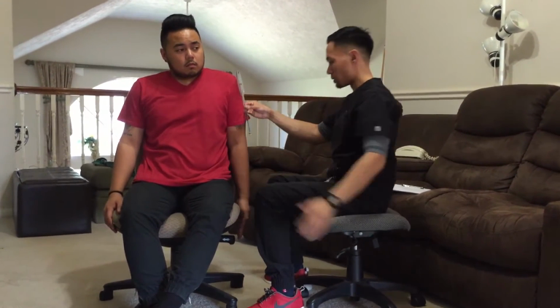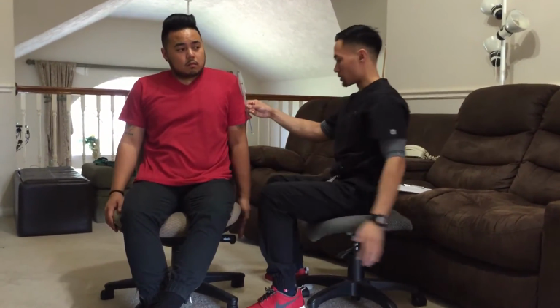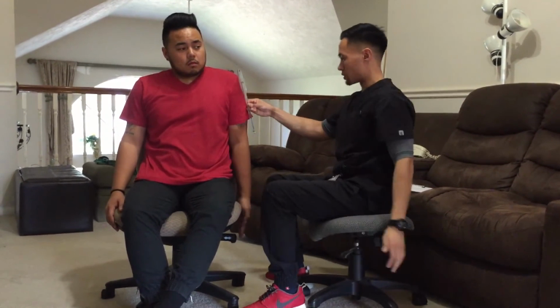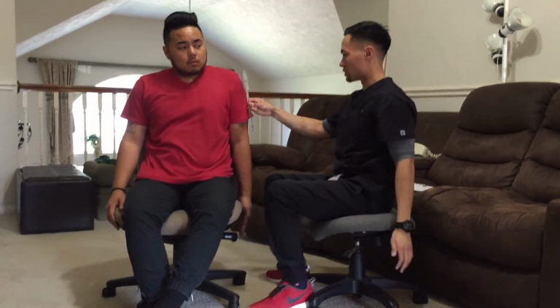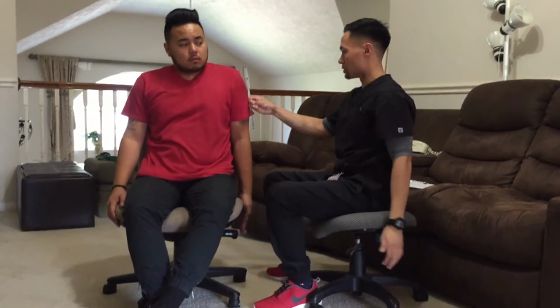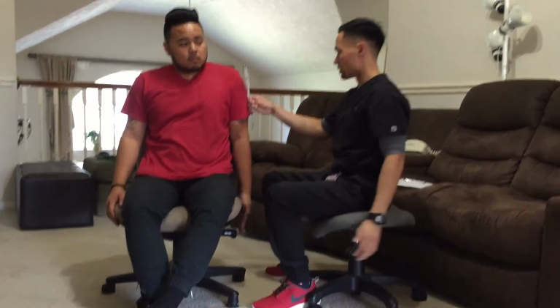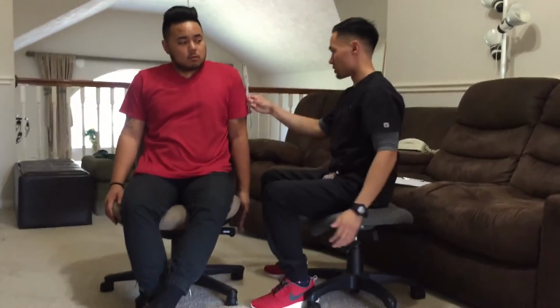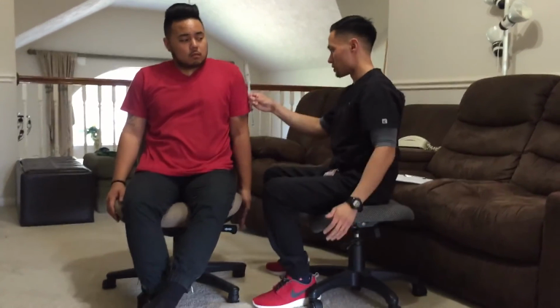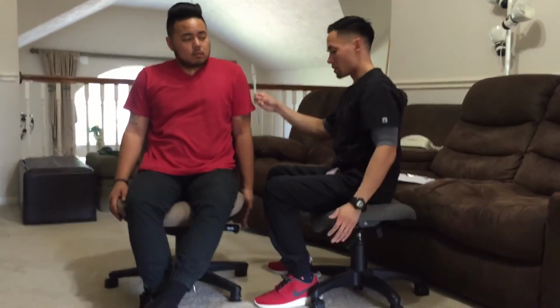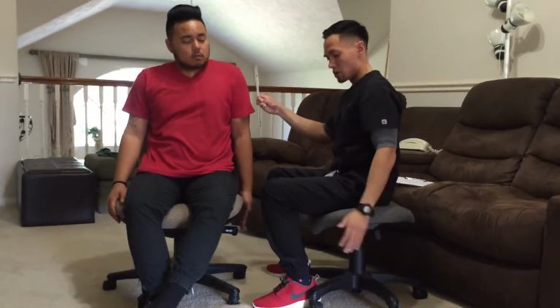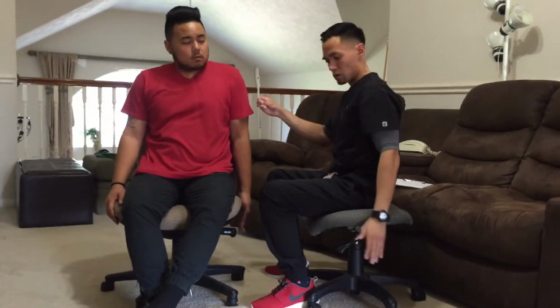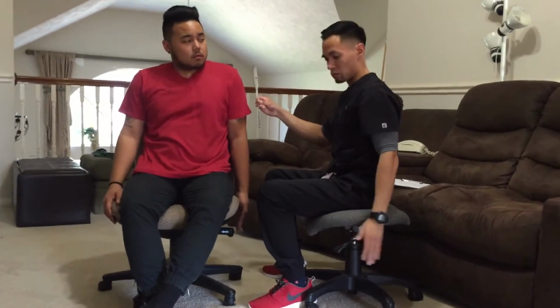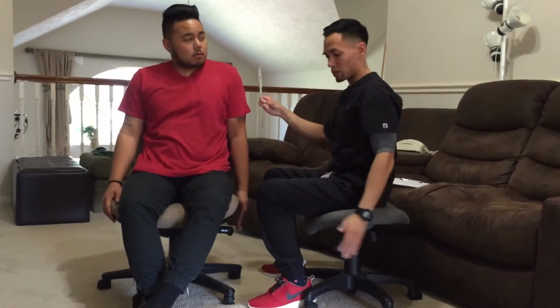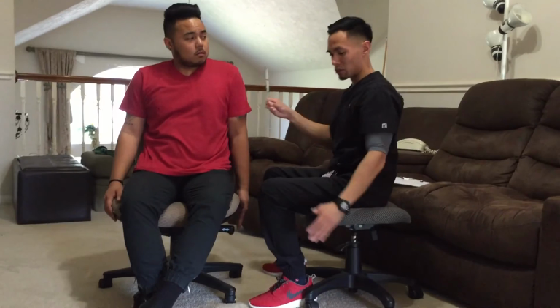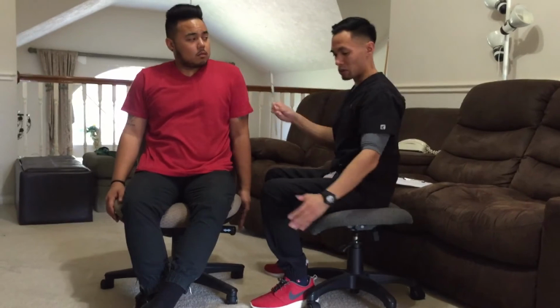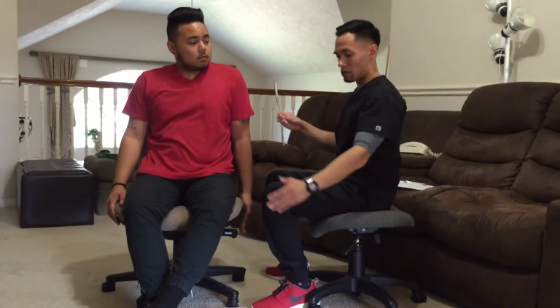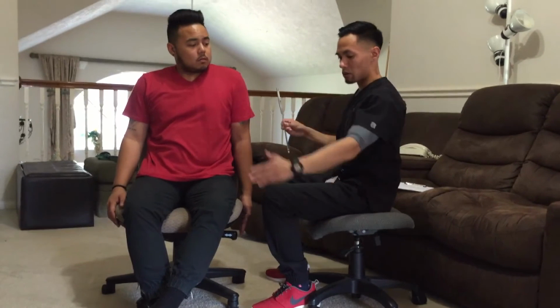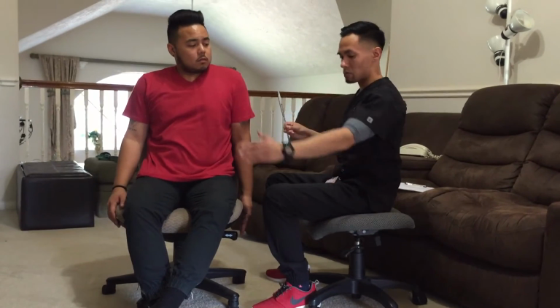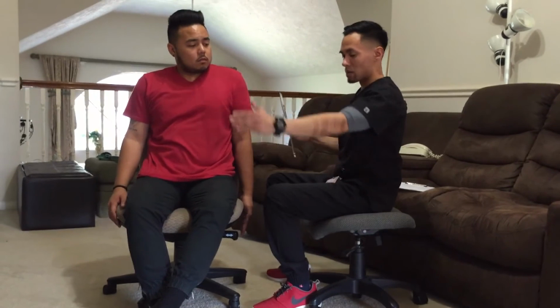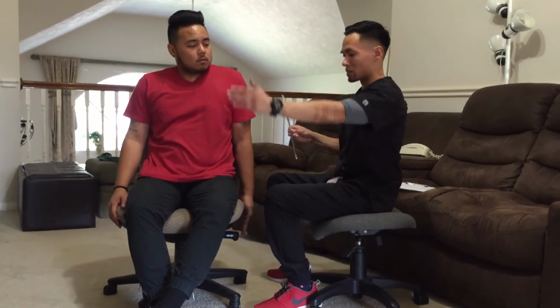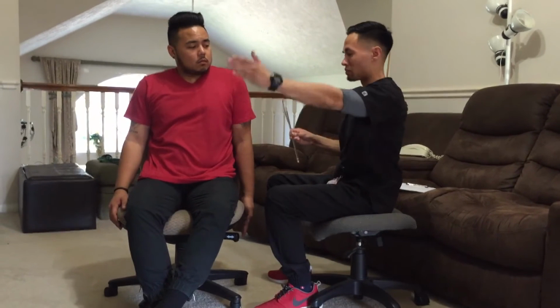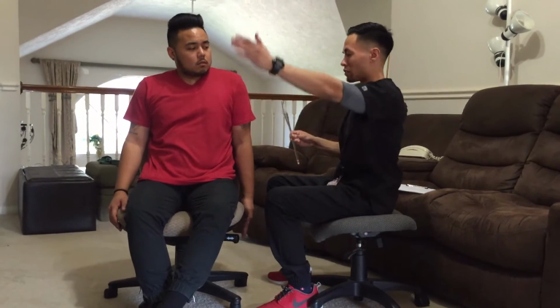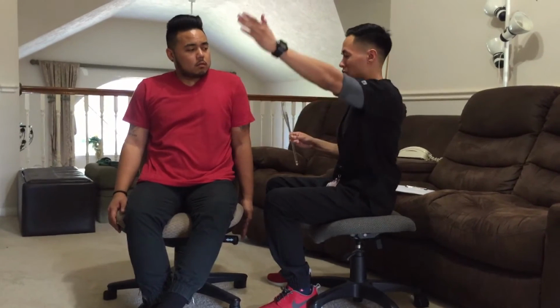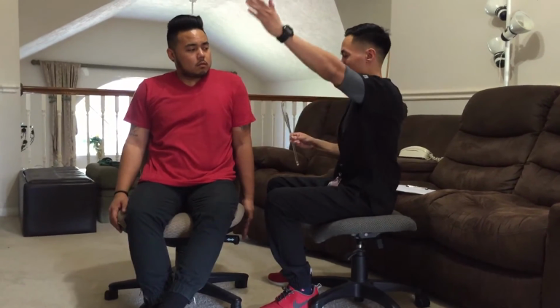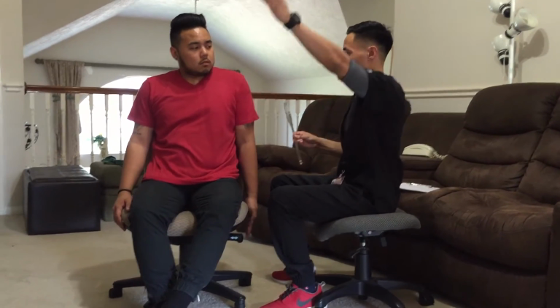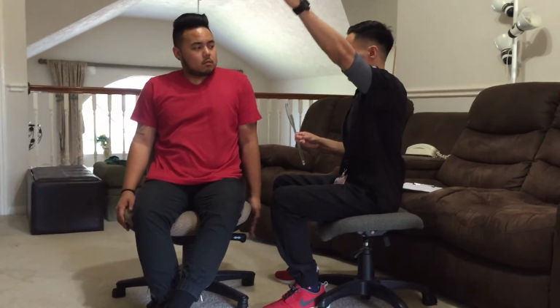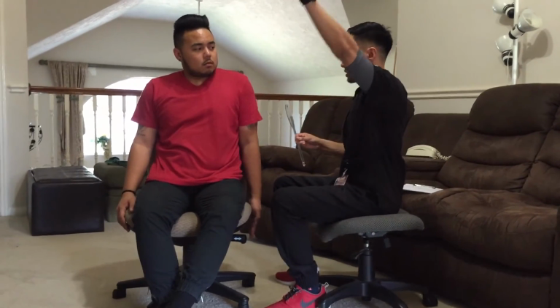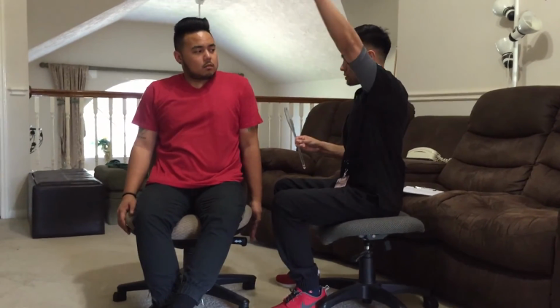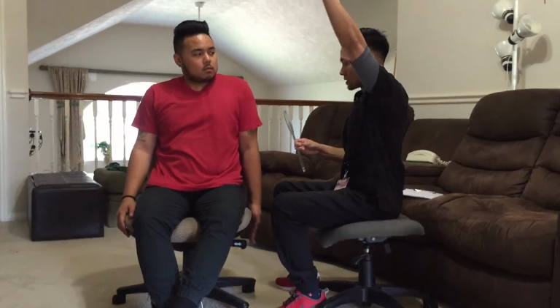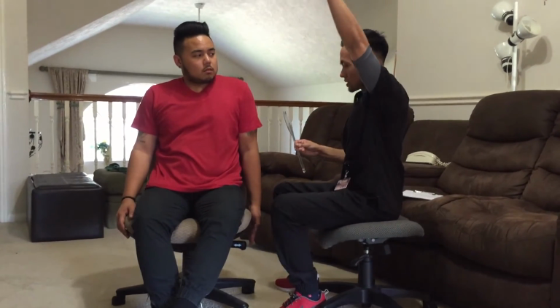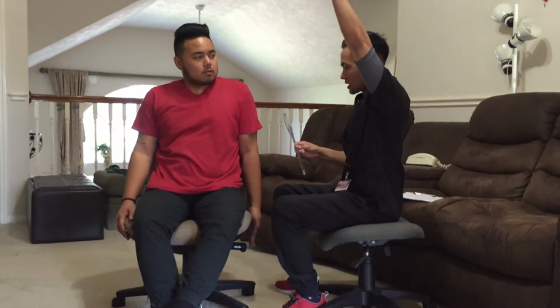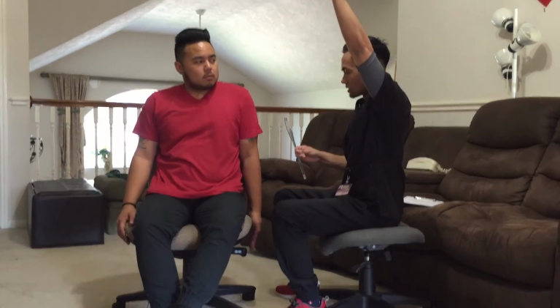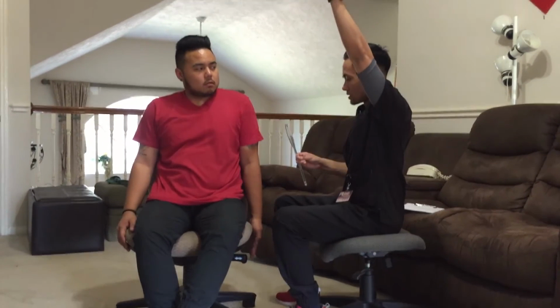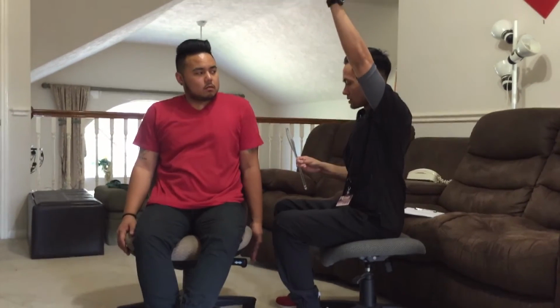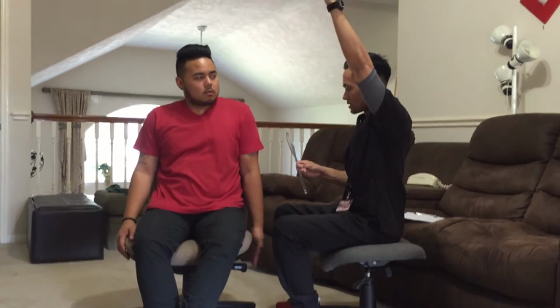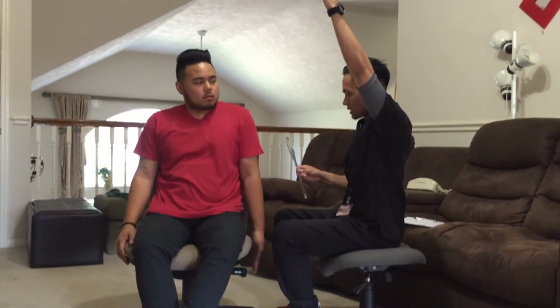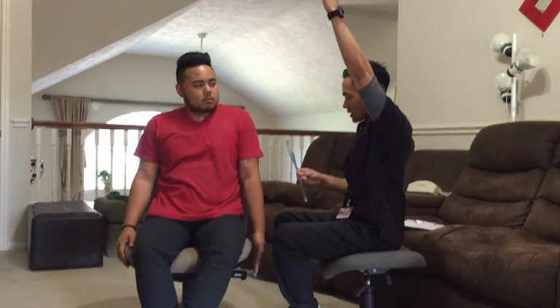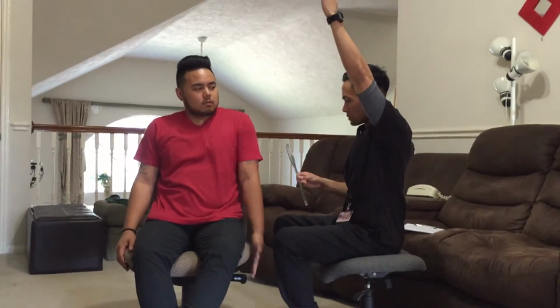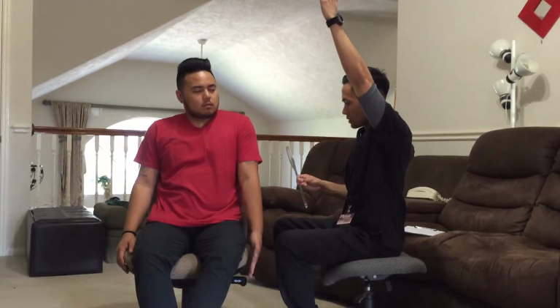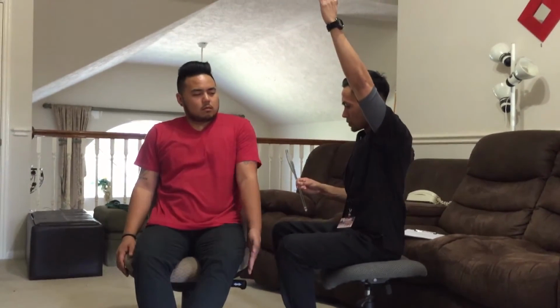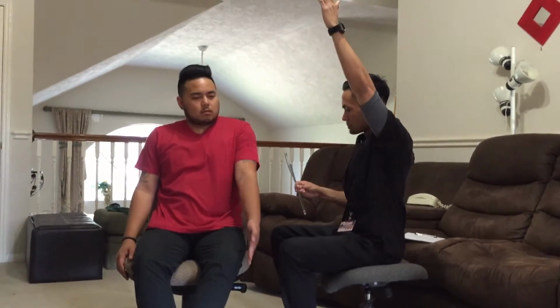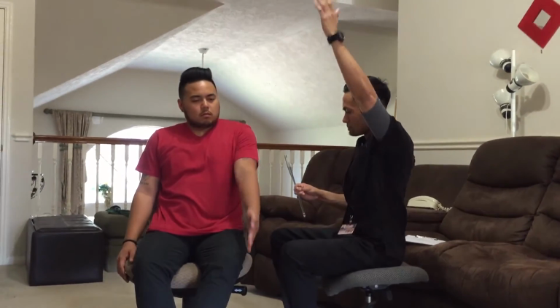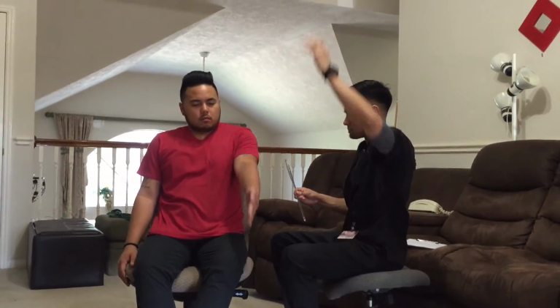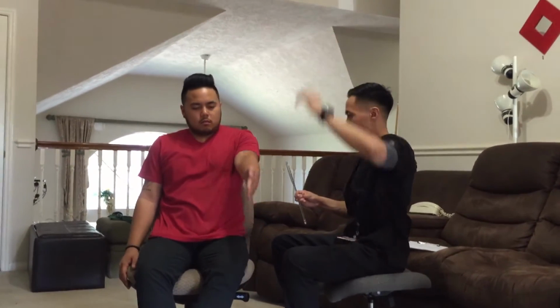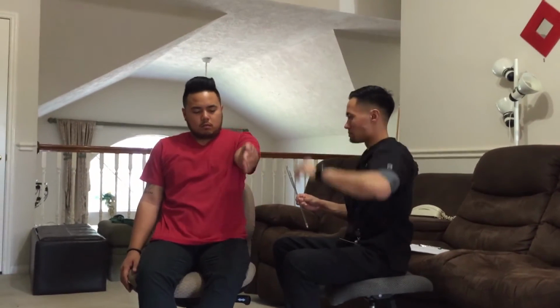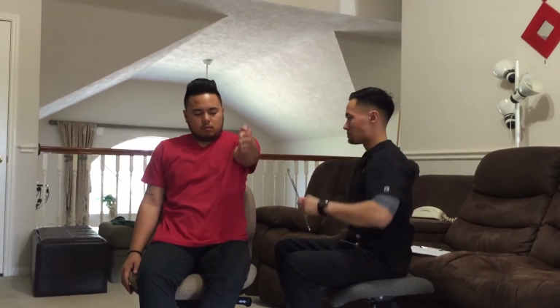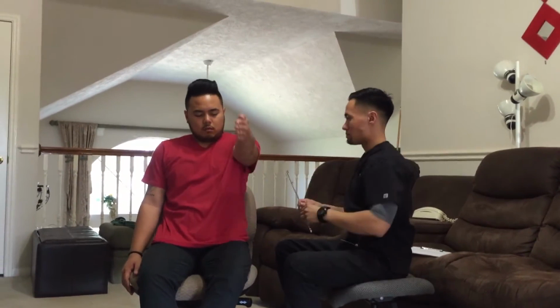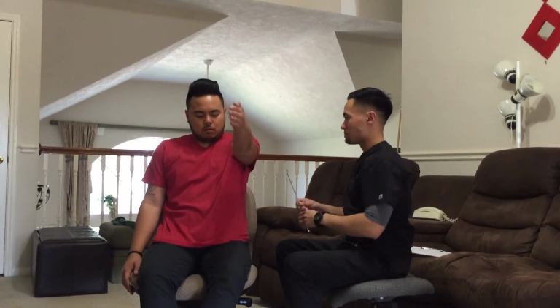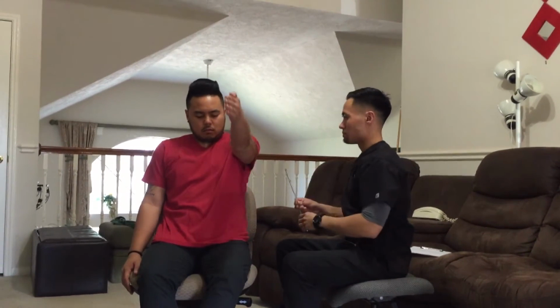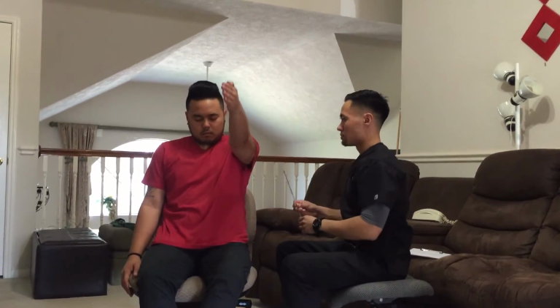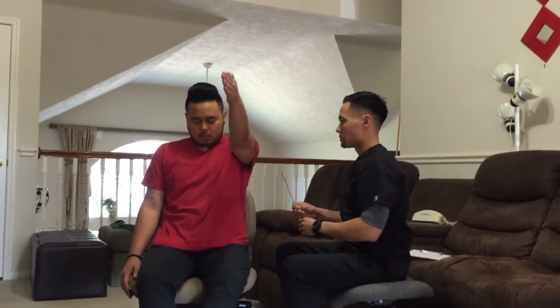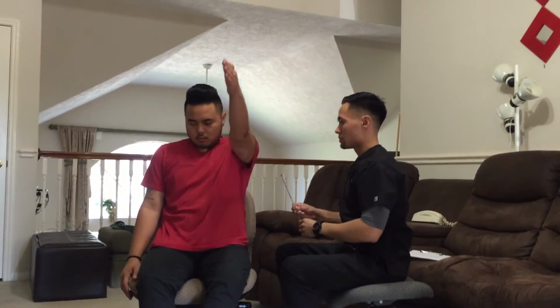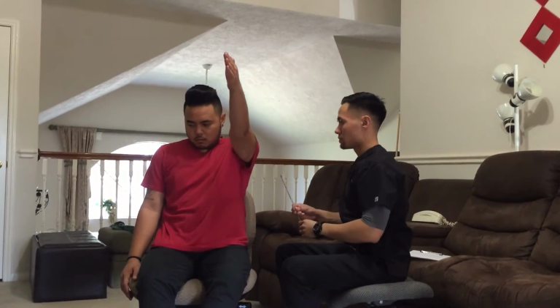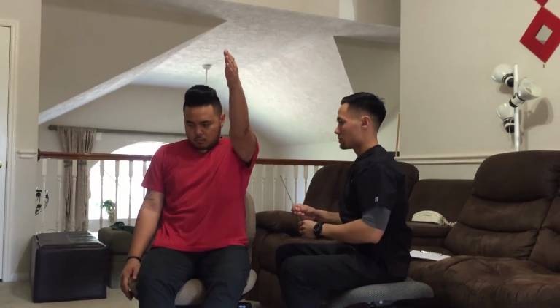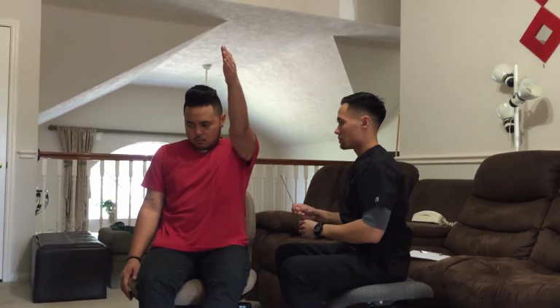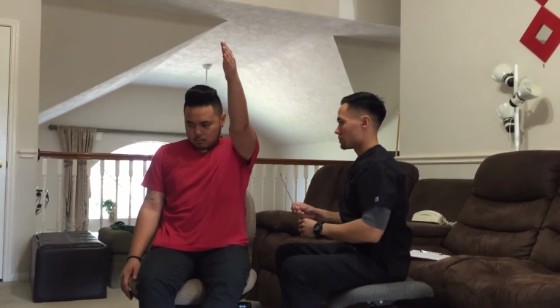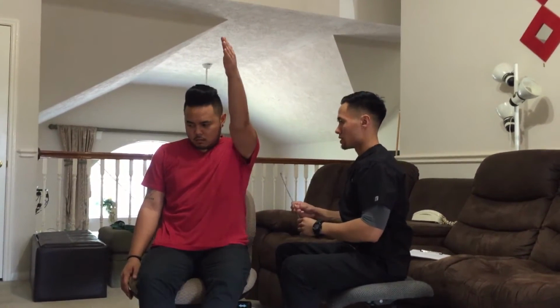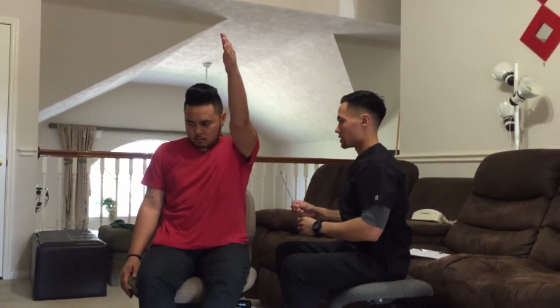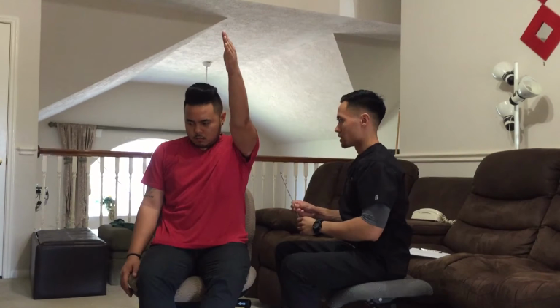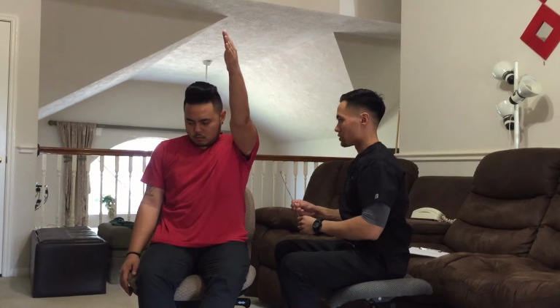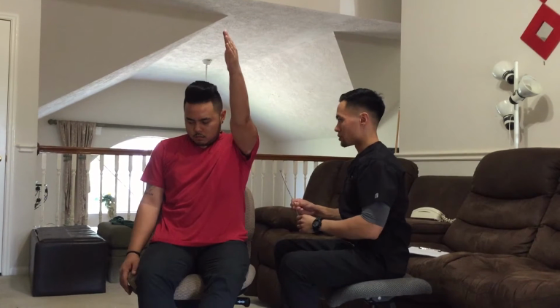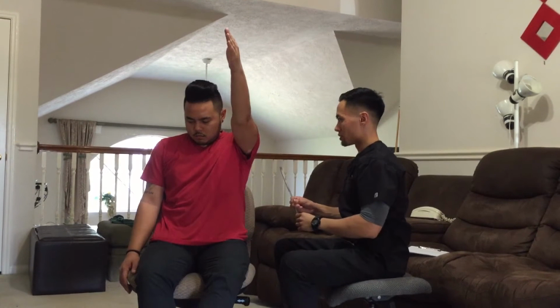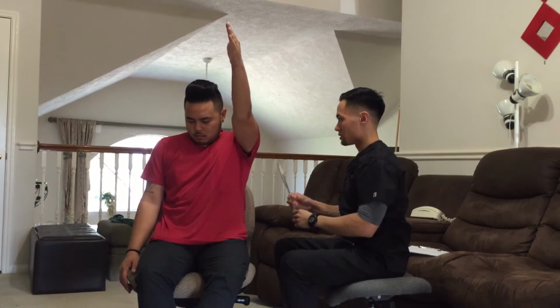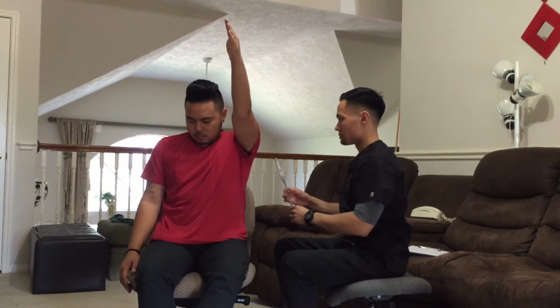Now what I want you to do is raise your arm as far as you can go, as far as you can go.